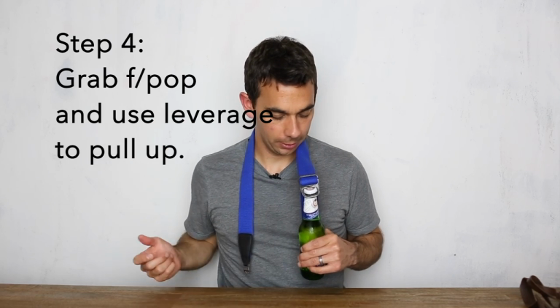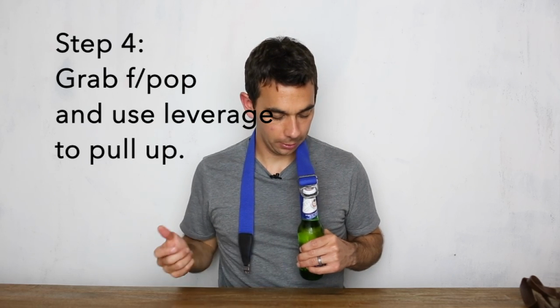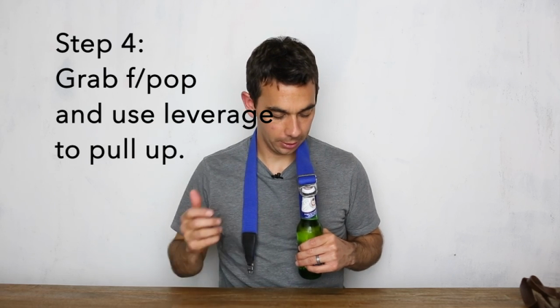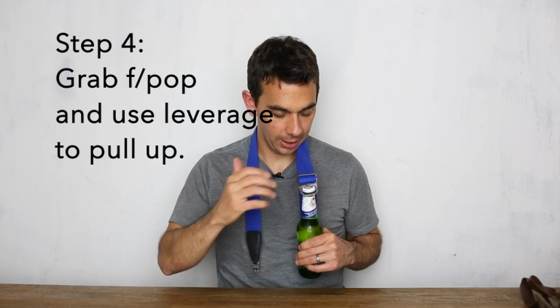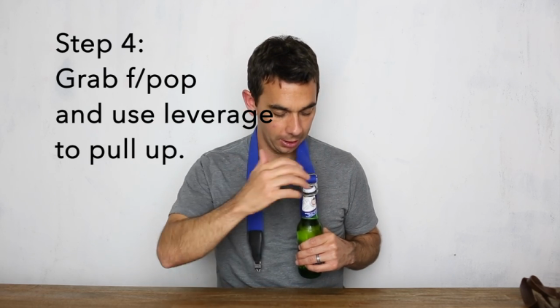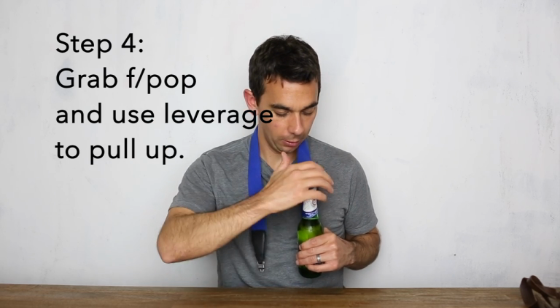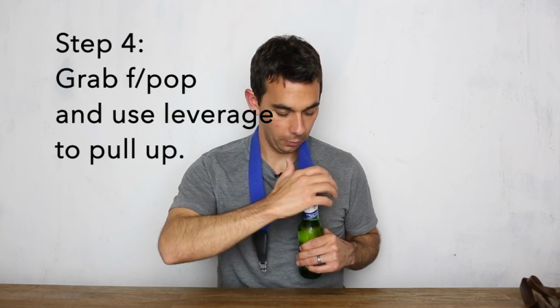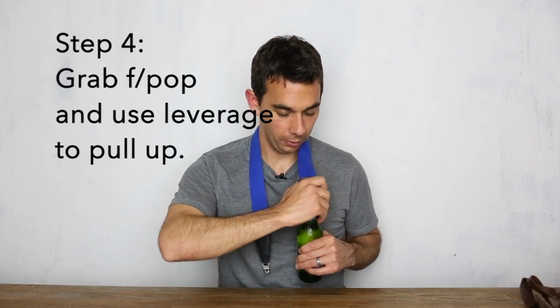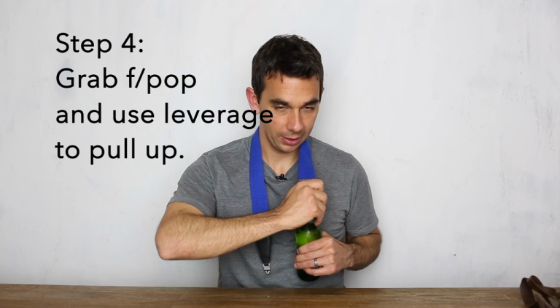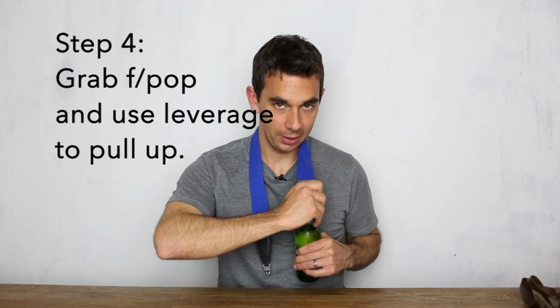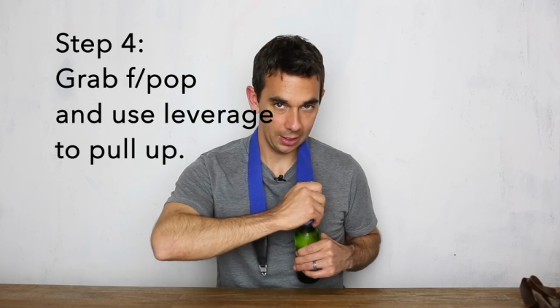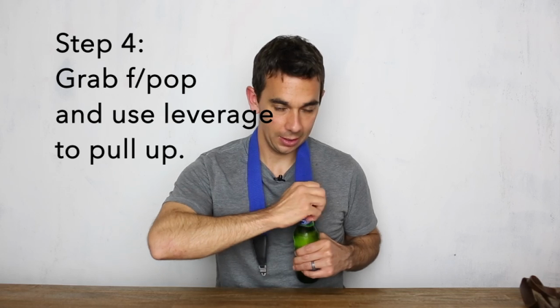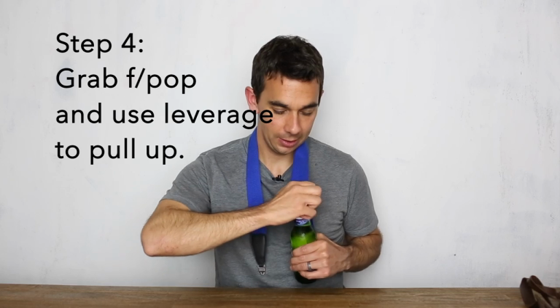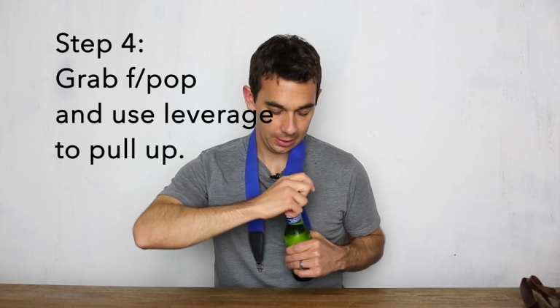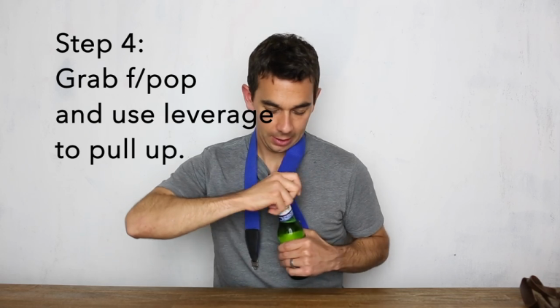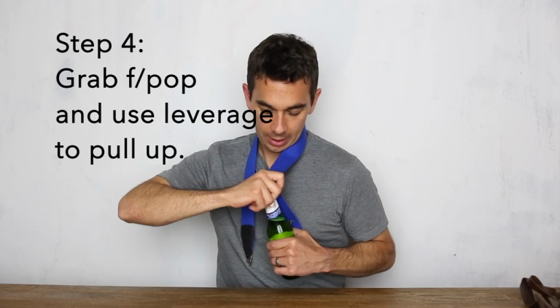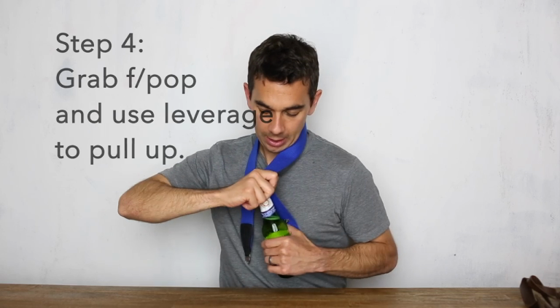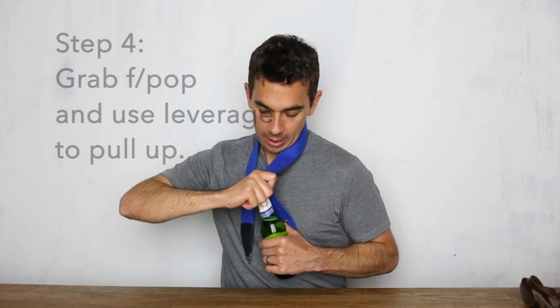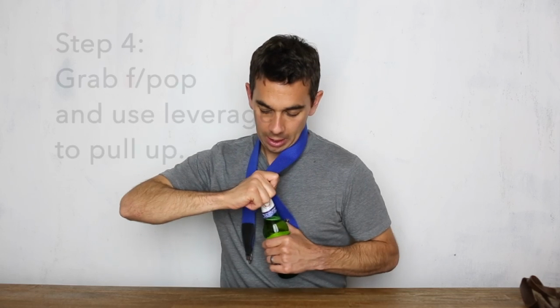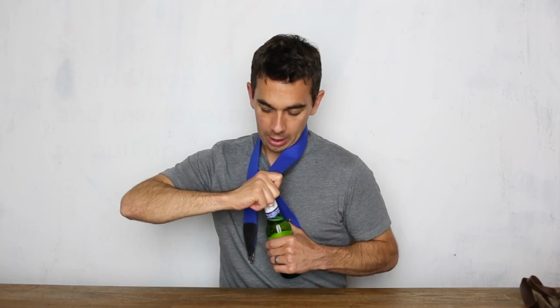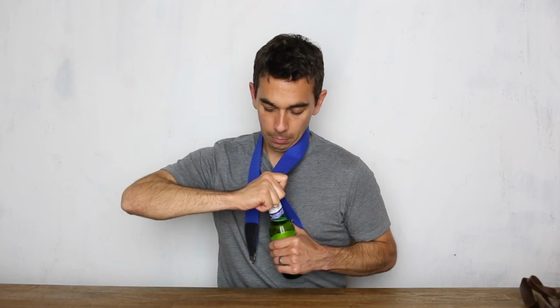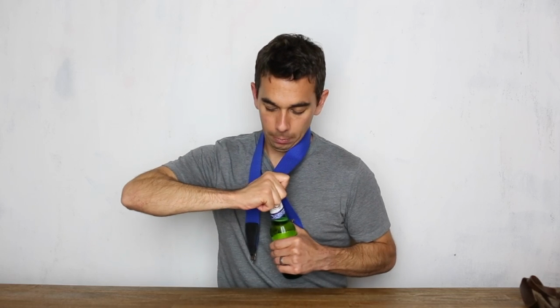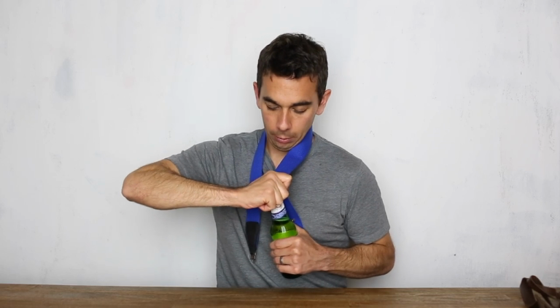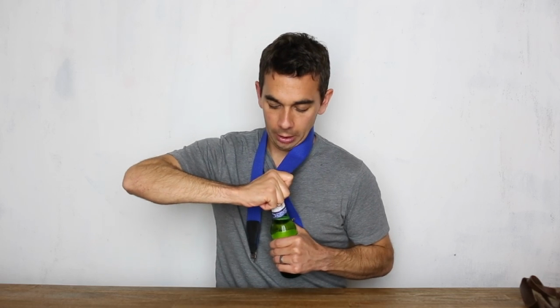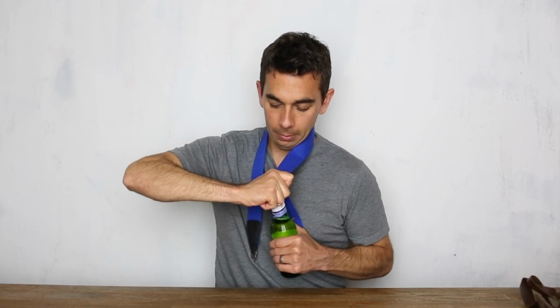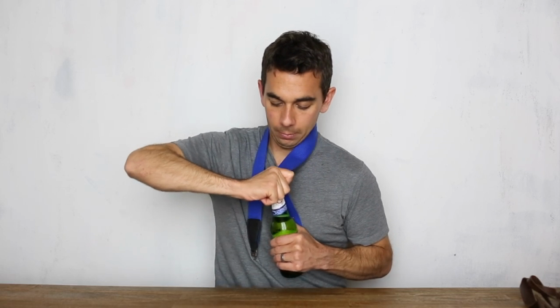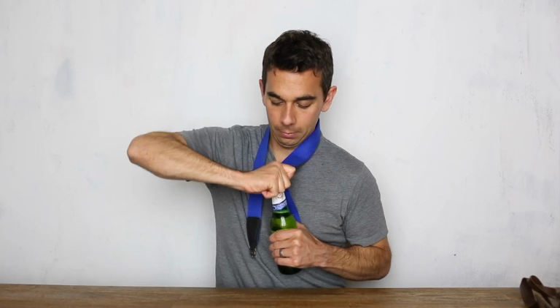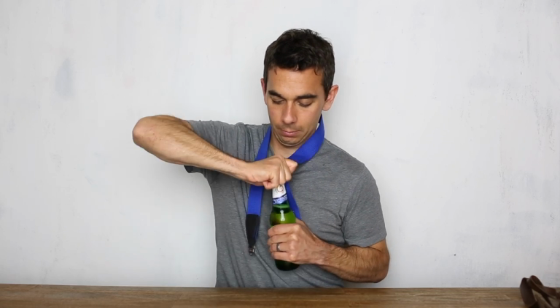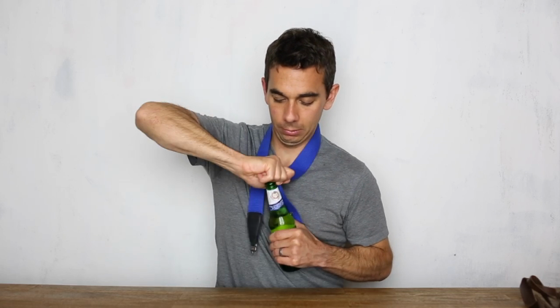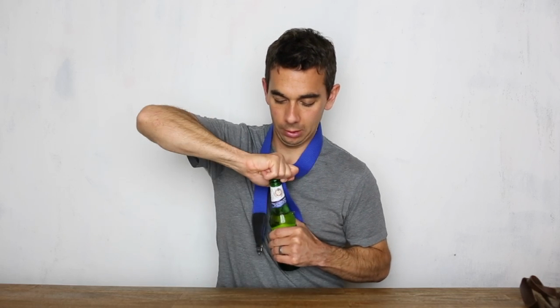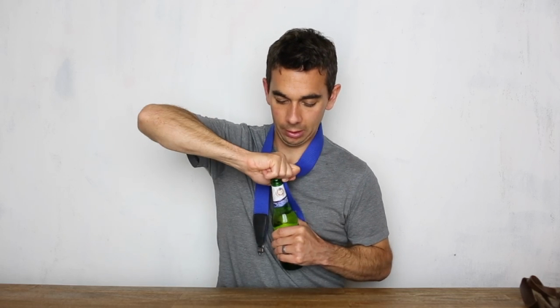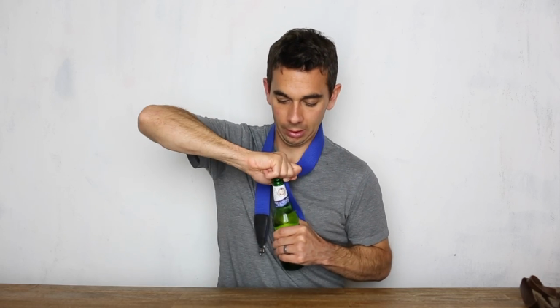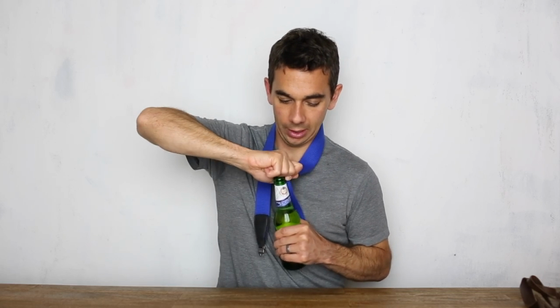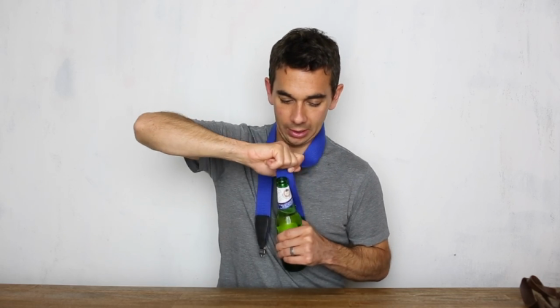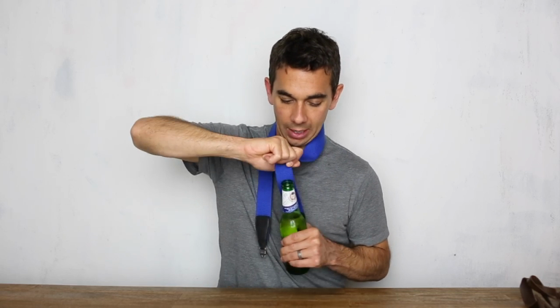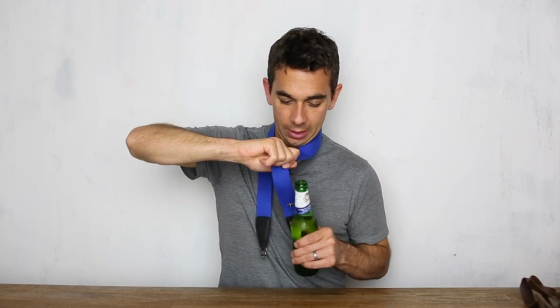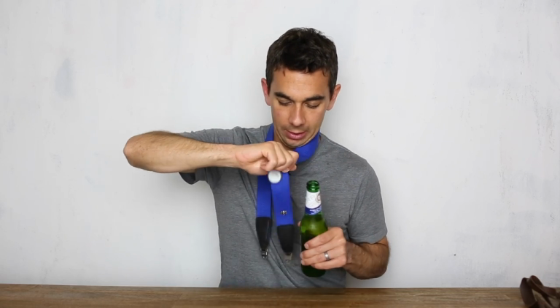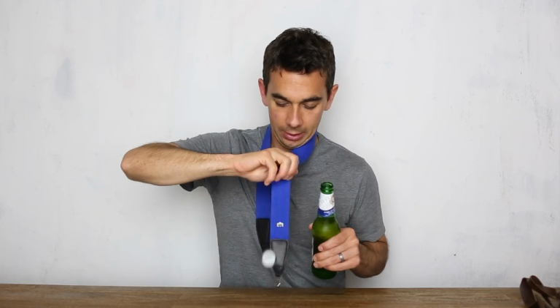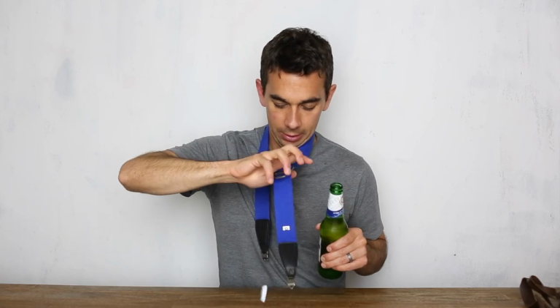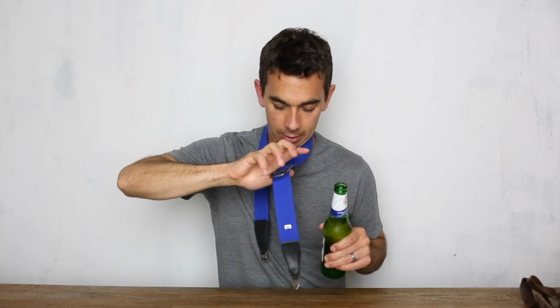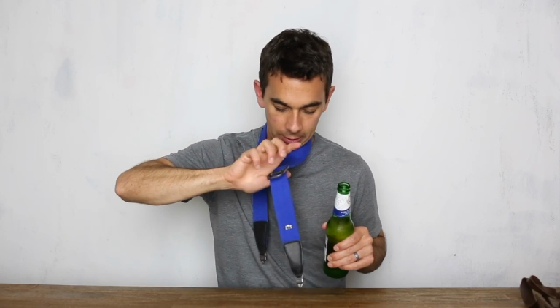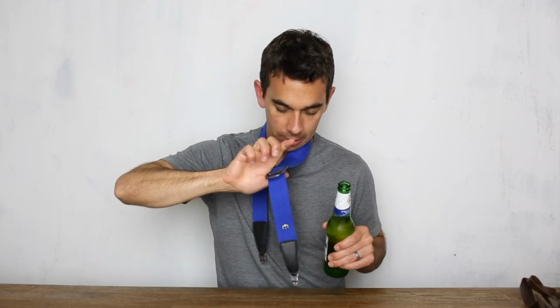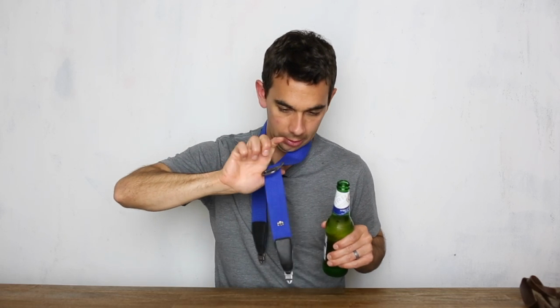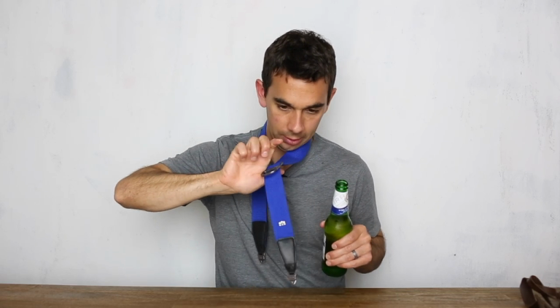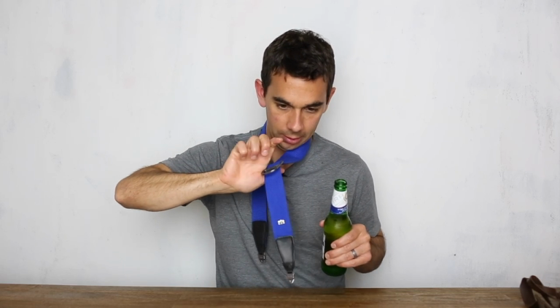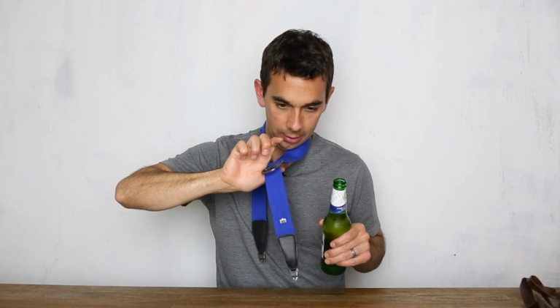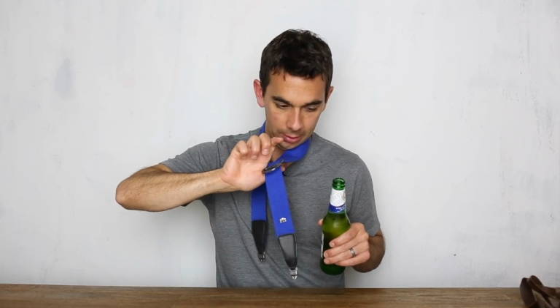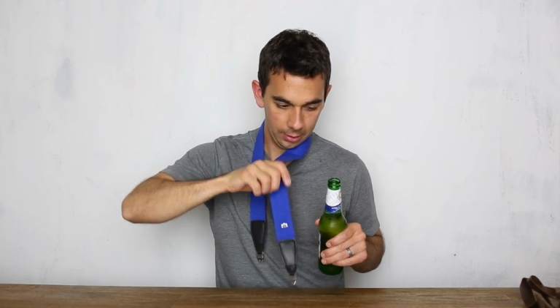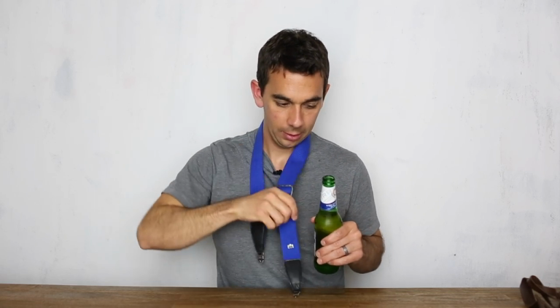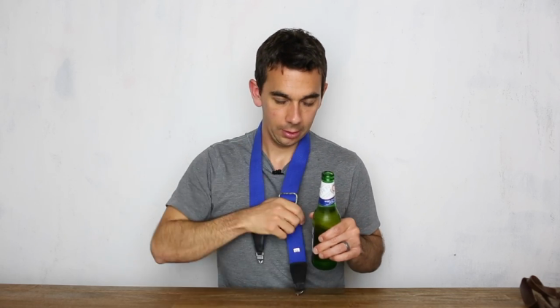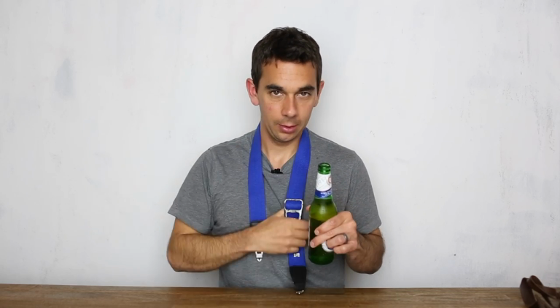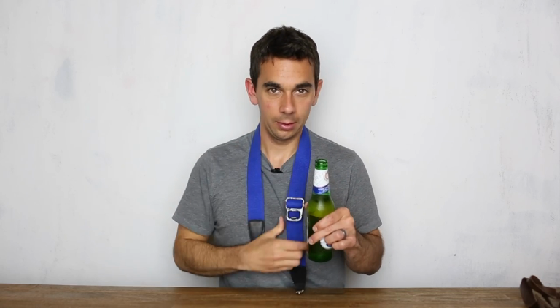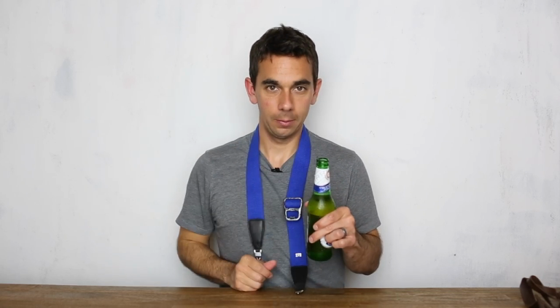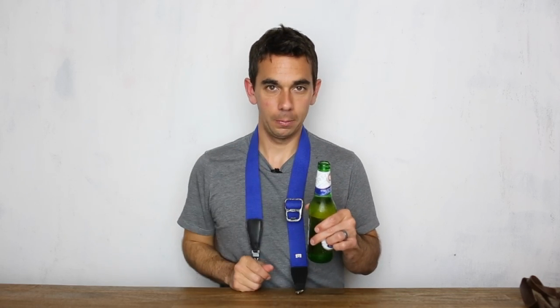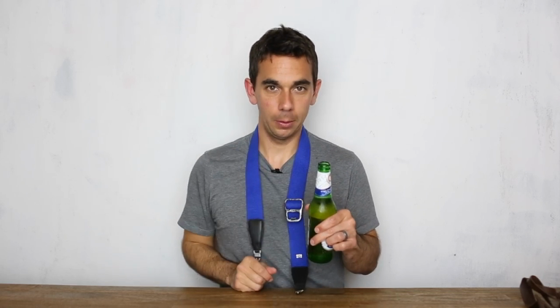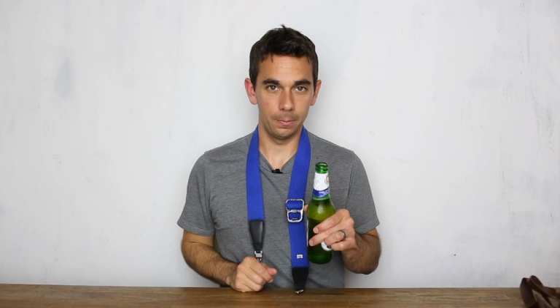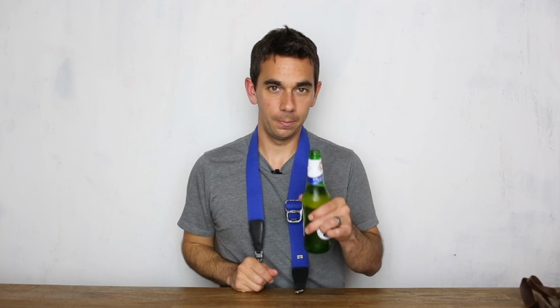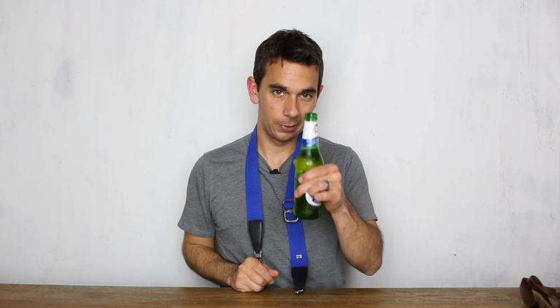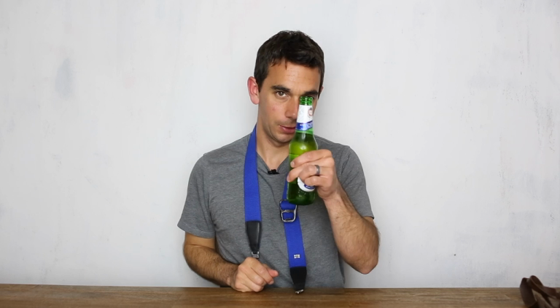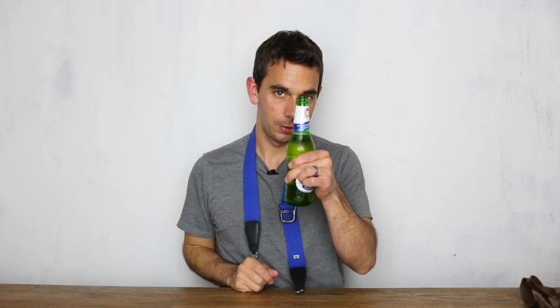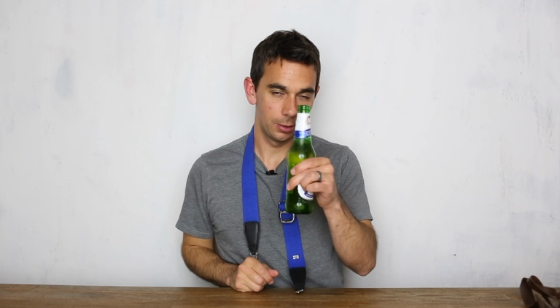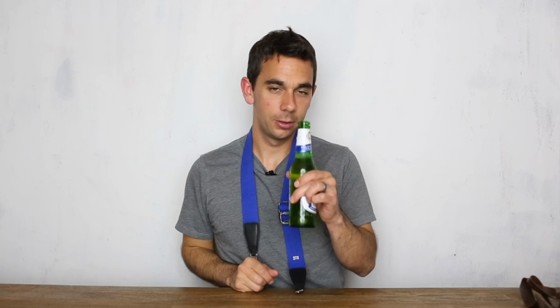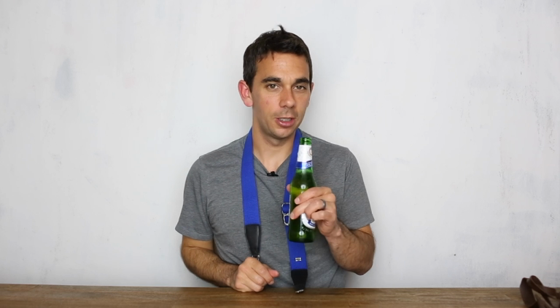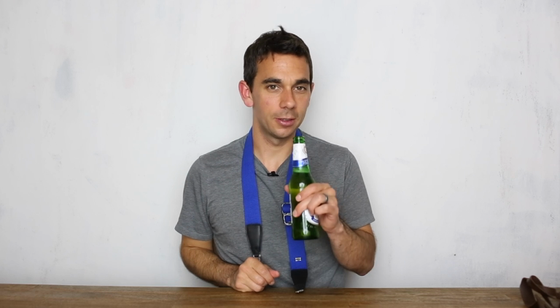So you take it over like this and you pull up like that — boom, cheers.